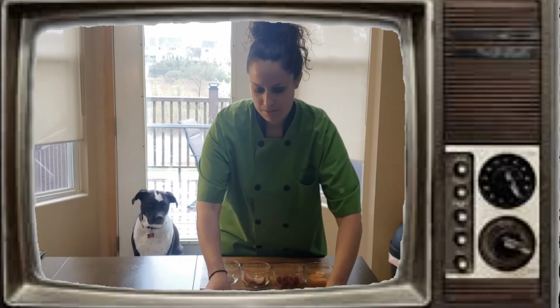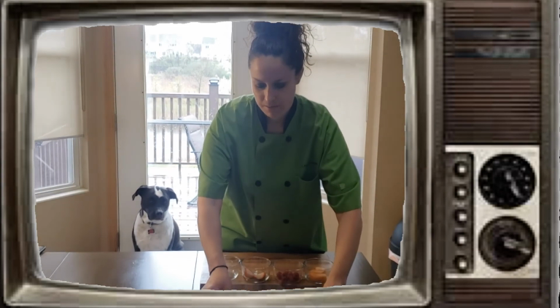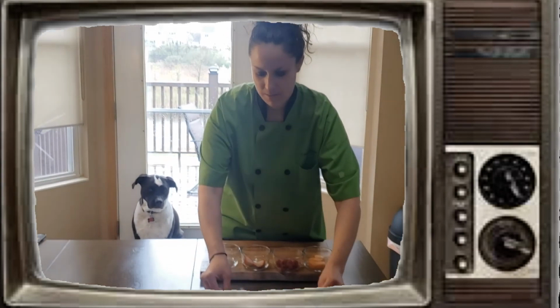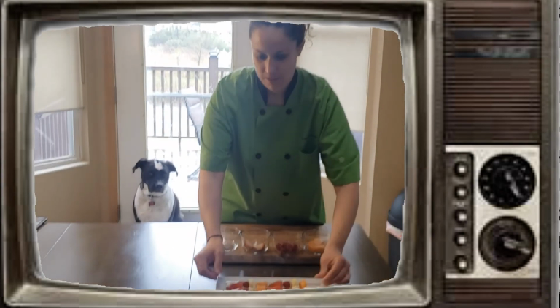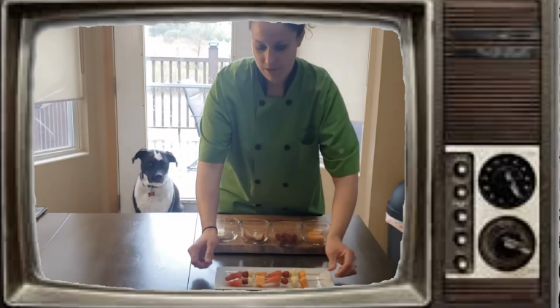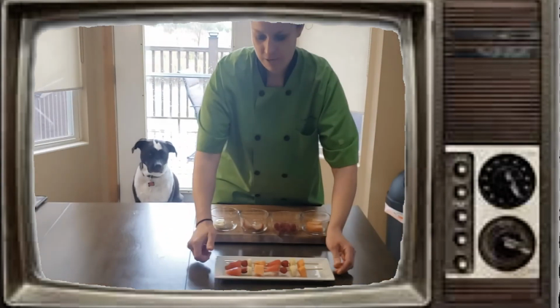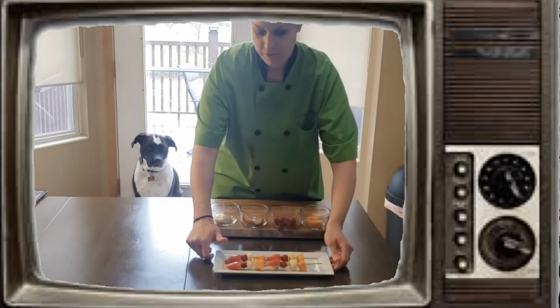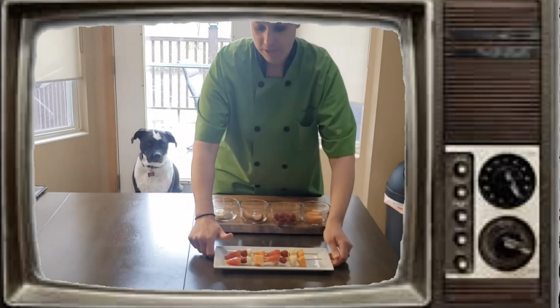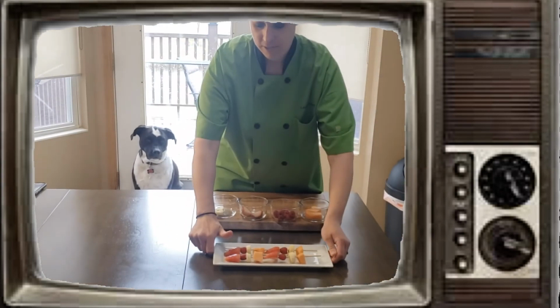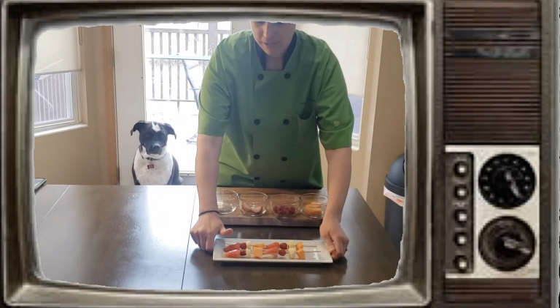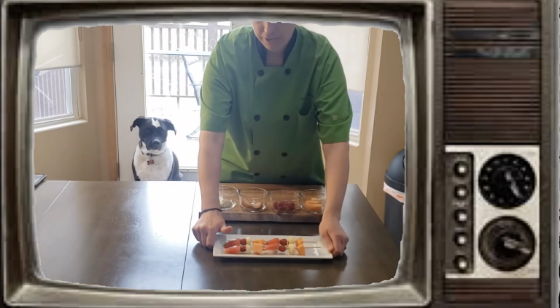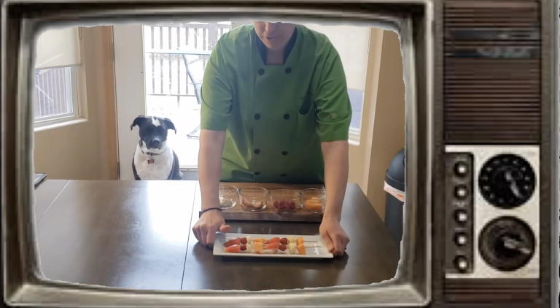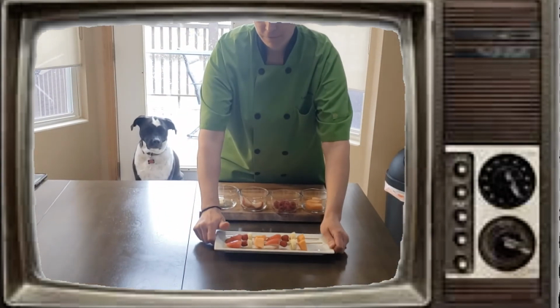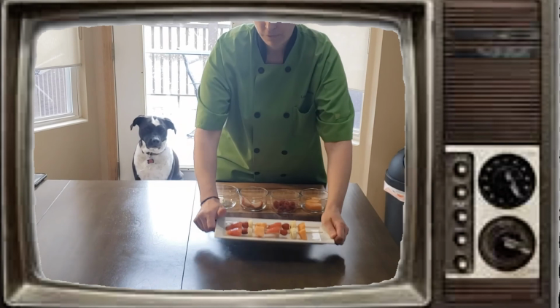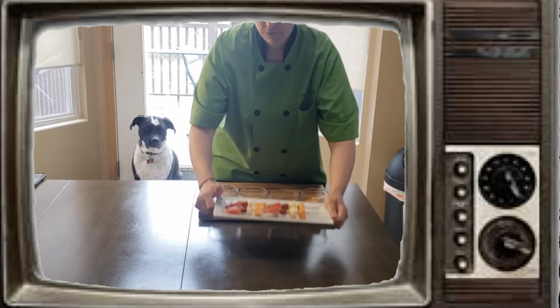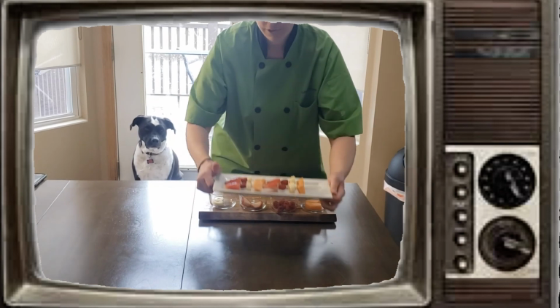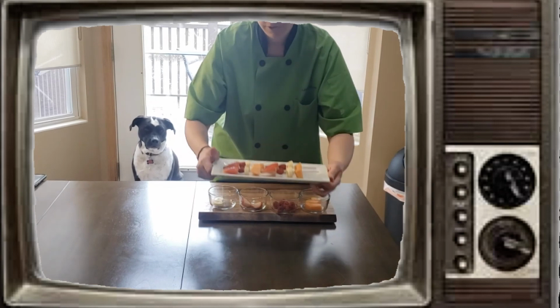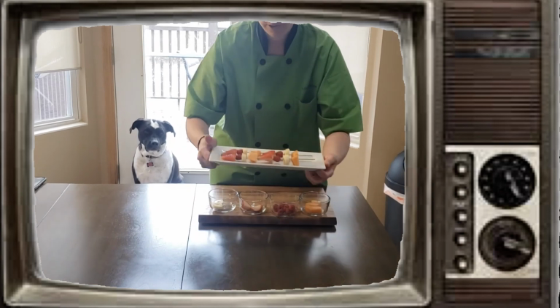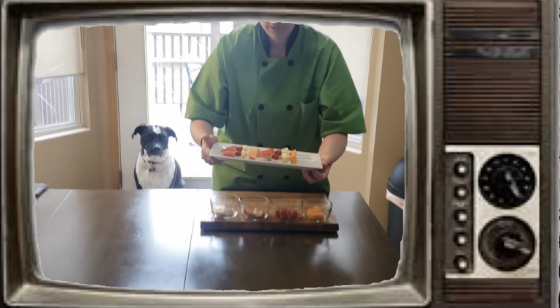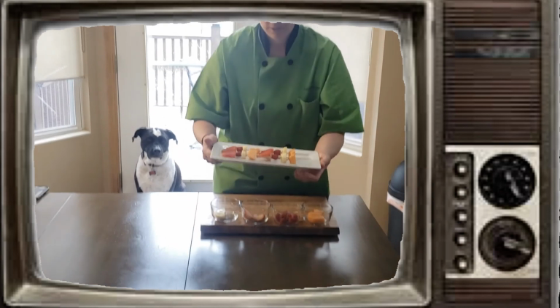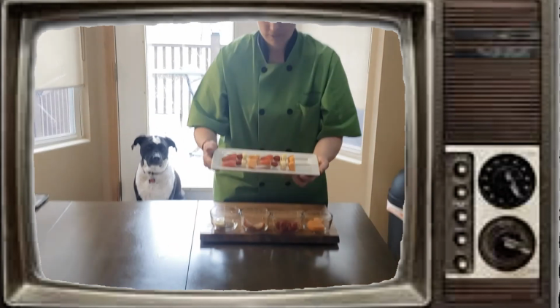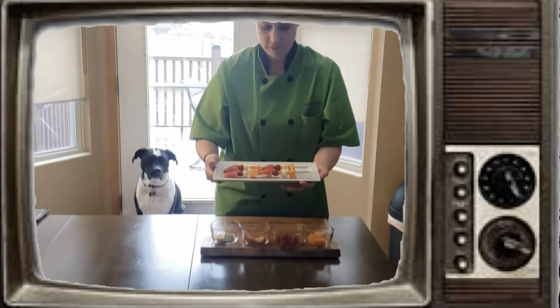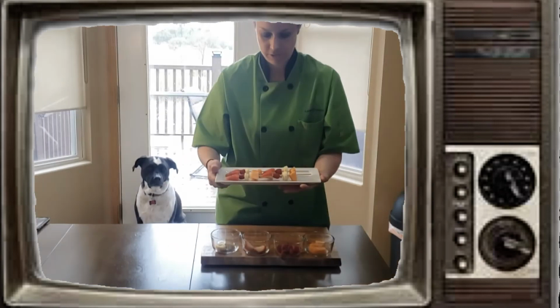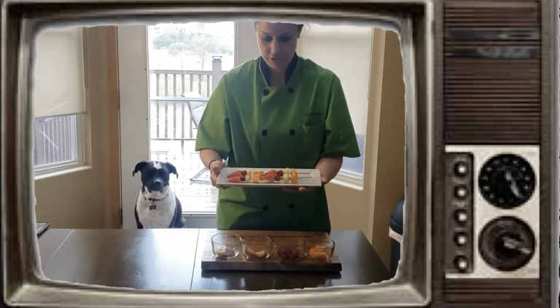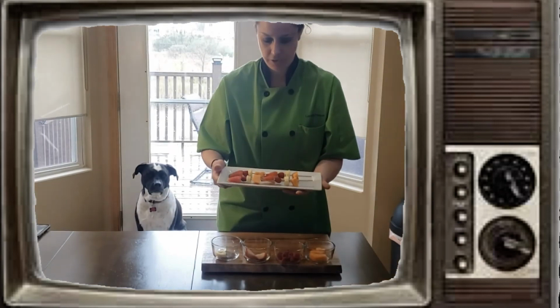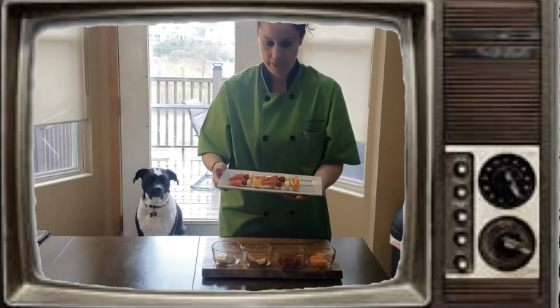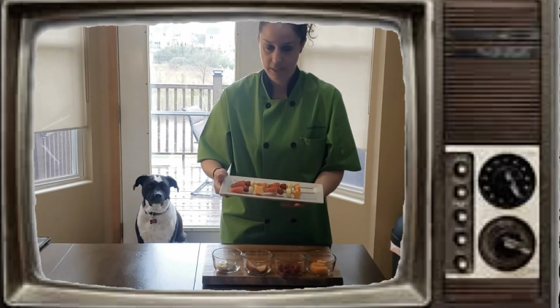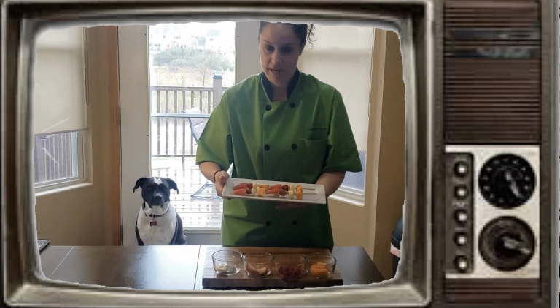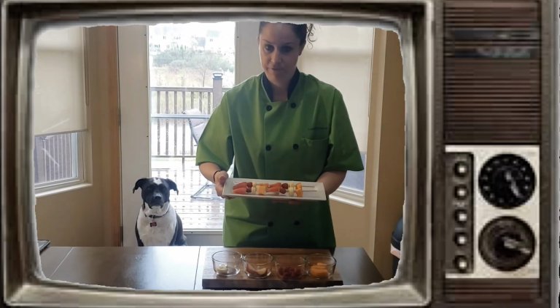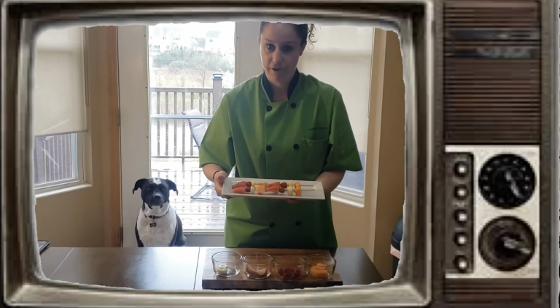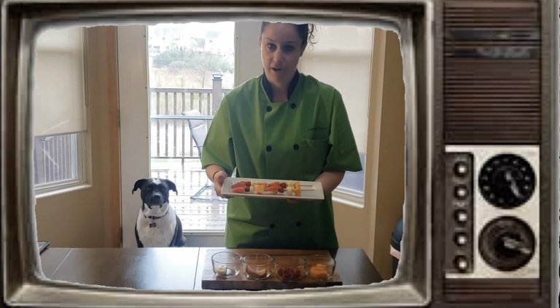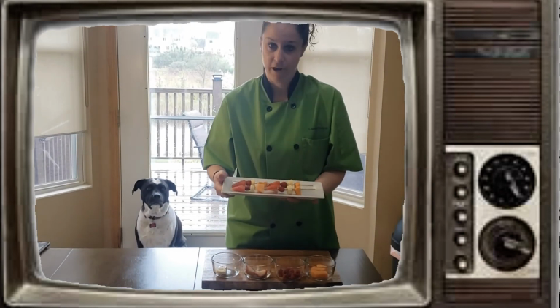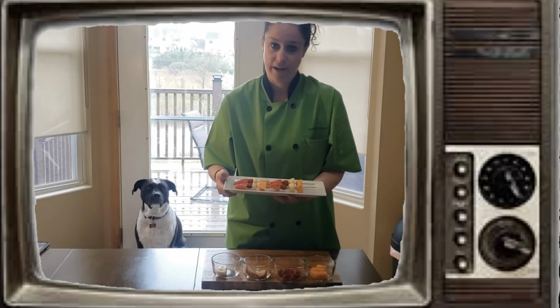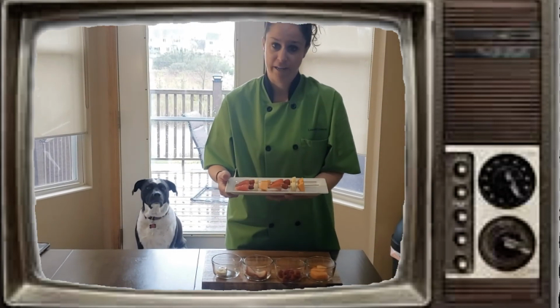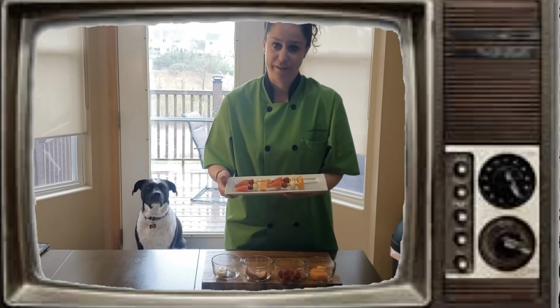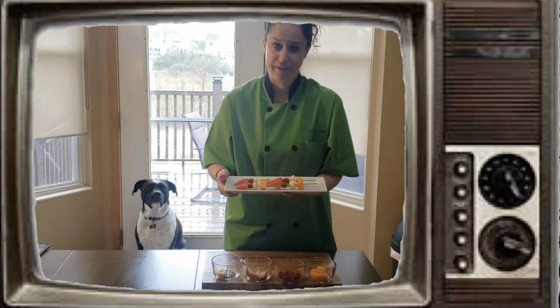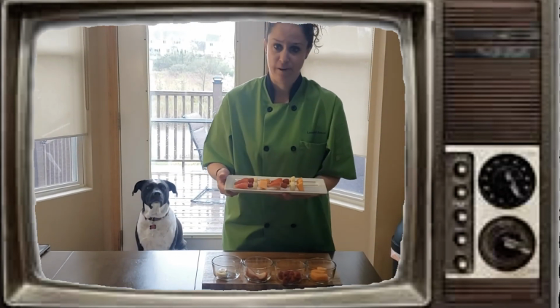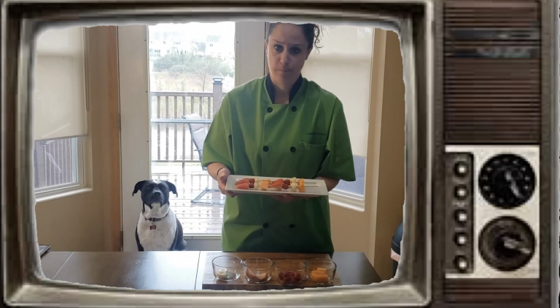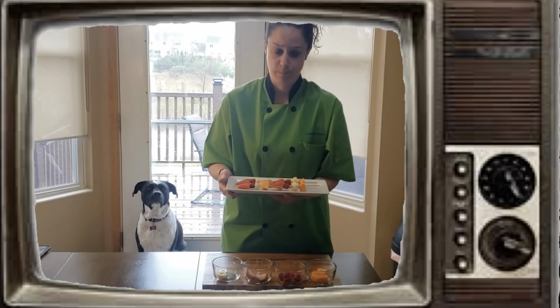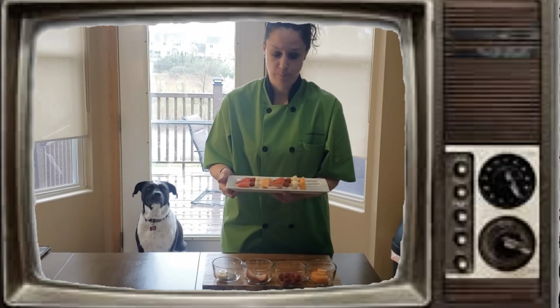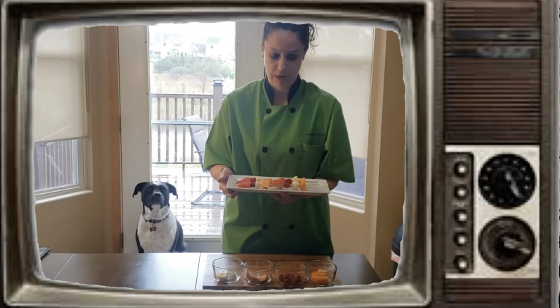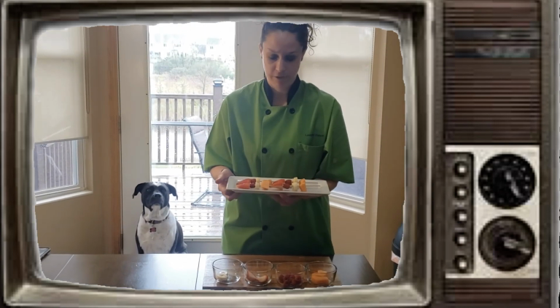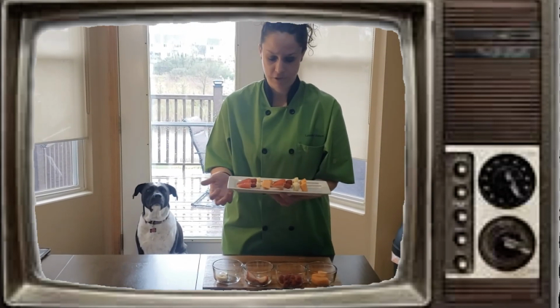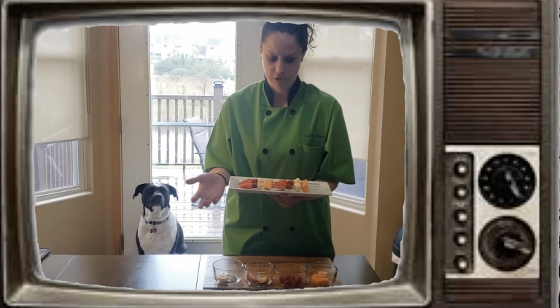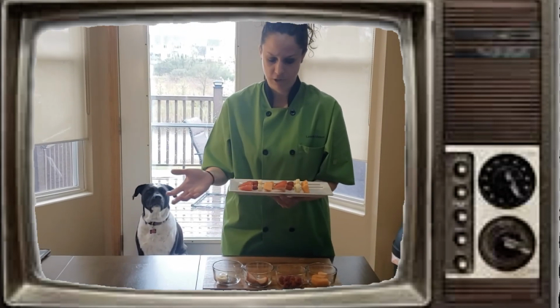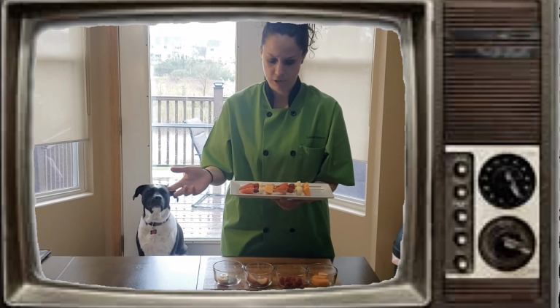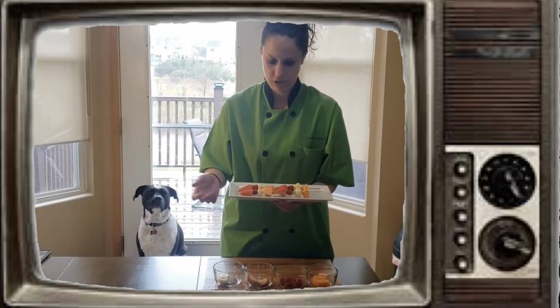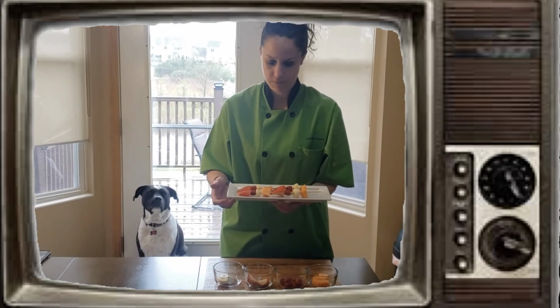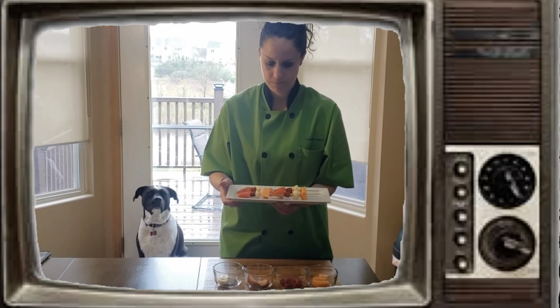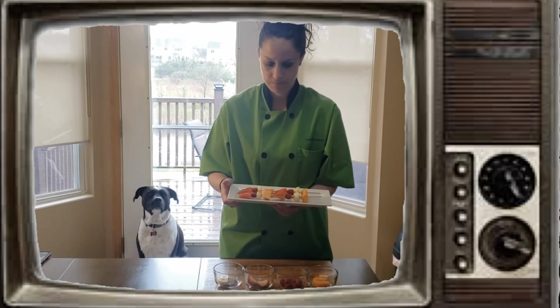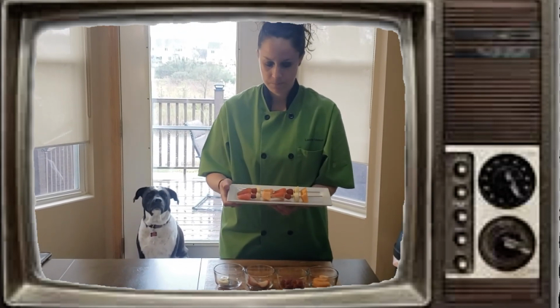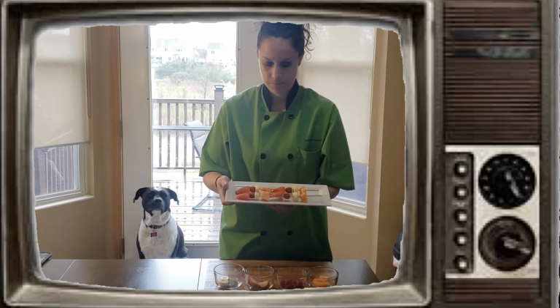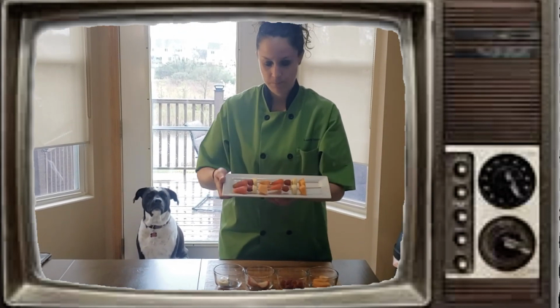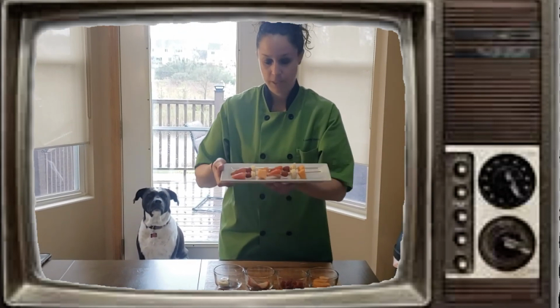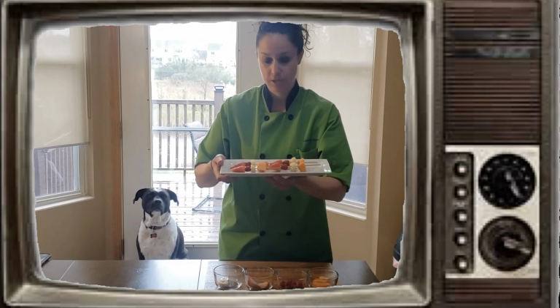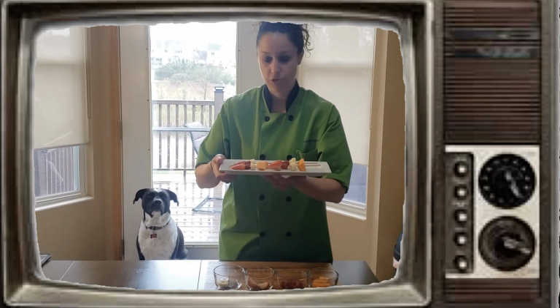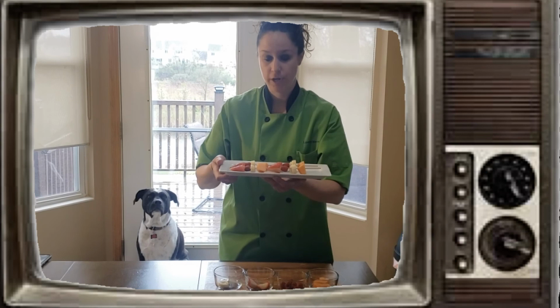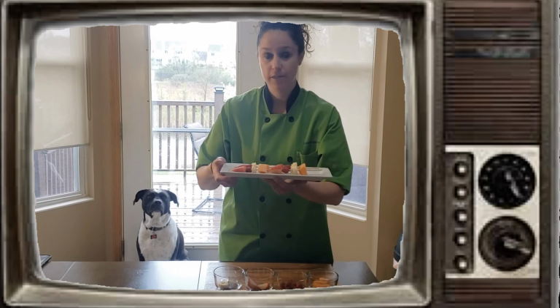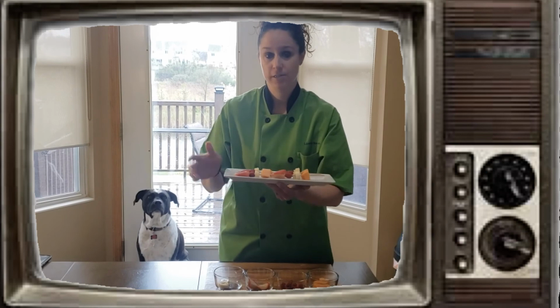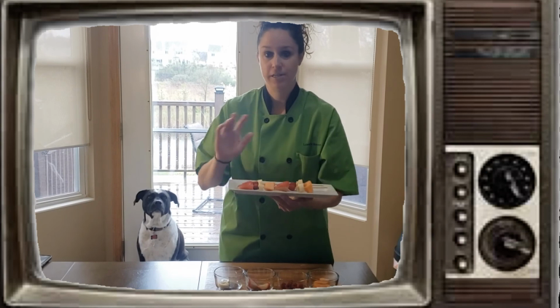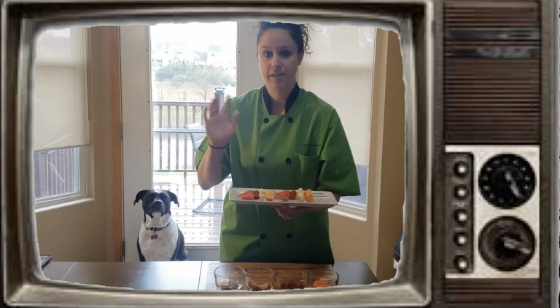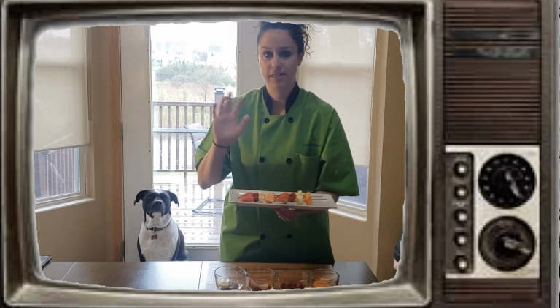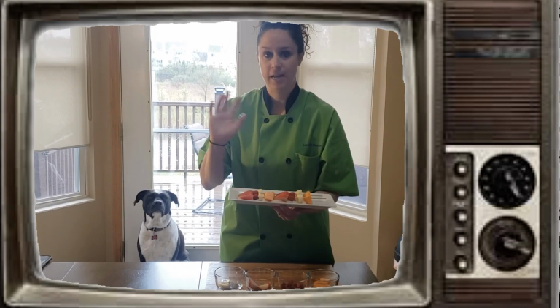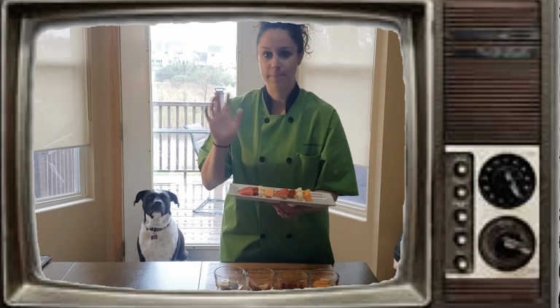There you go, friends. Here's your fruit skewers. This is a great side for any dinner, breakfast, or lunch. Enjoy. See you next time. Bye-bye.